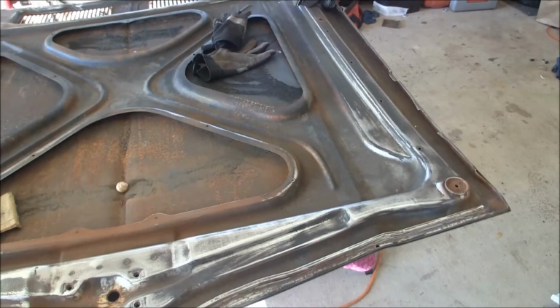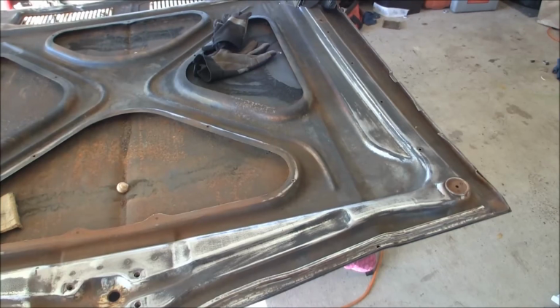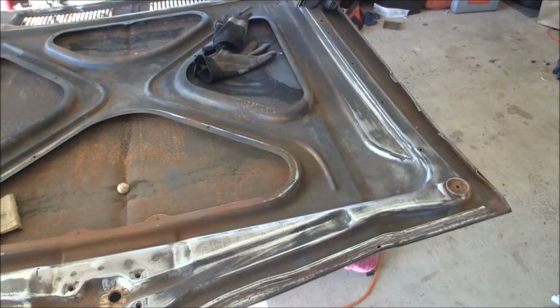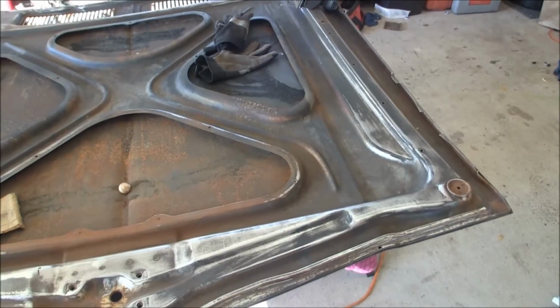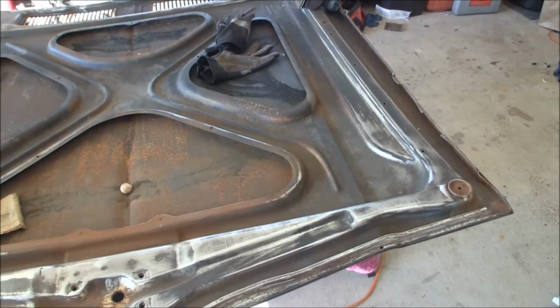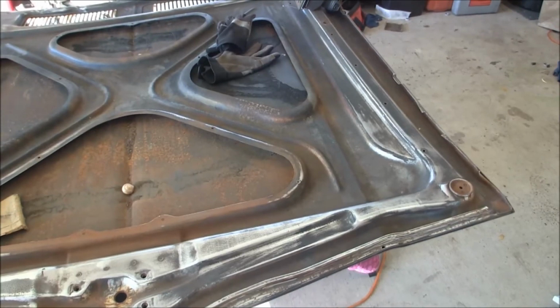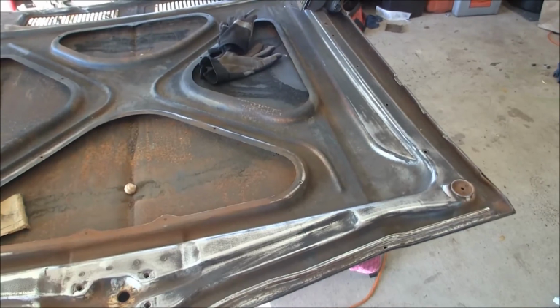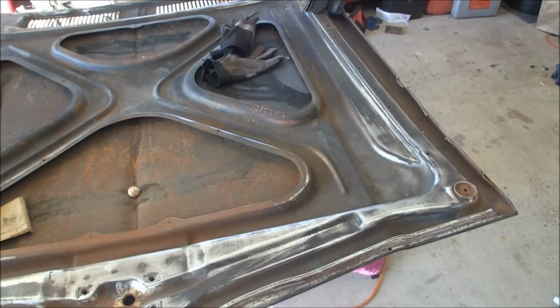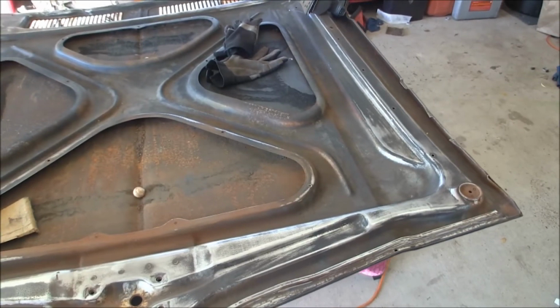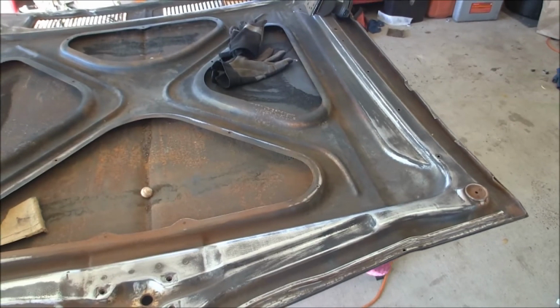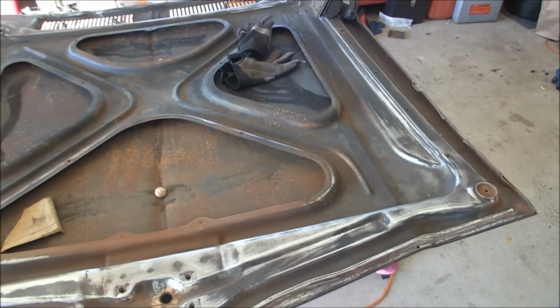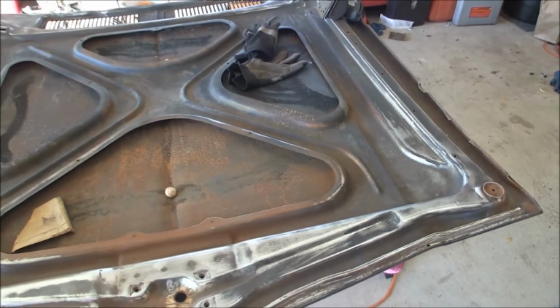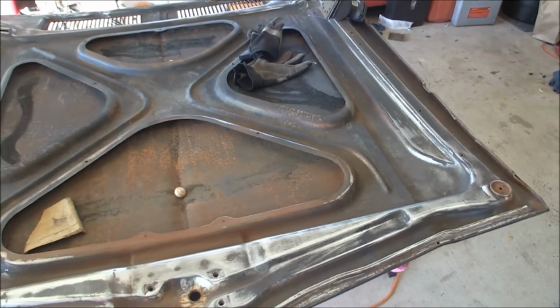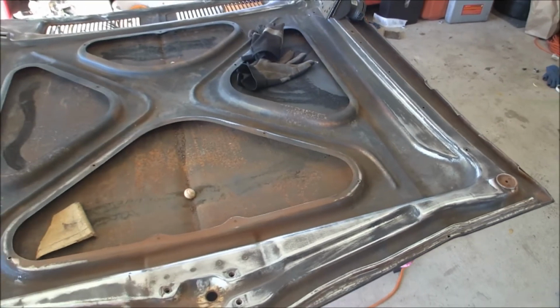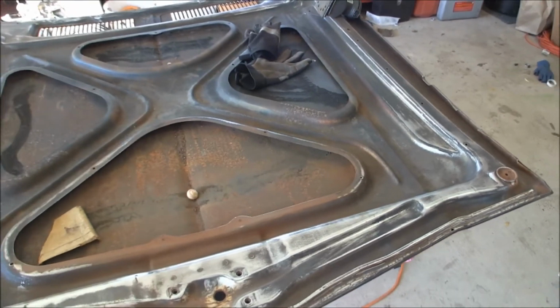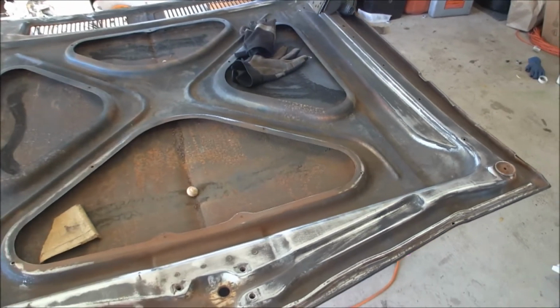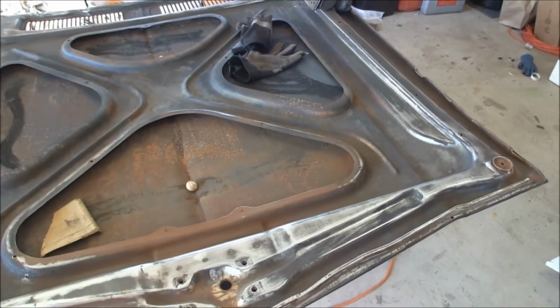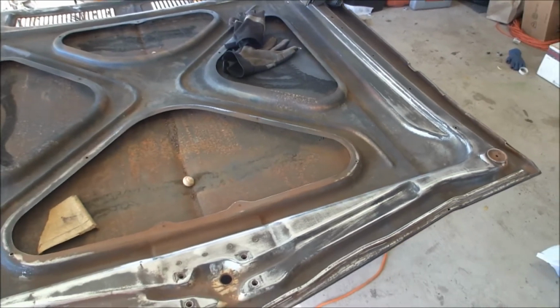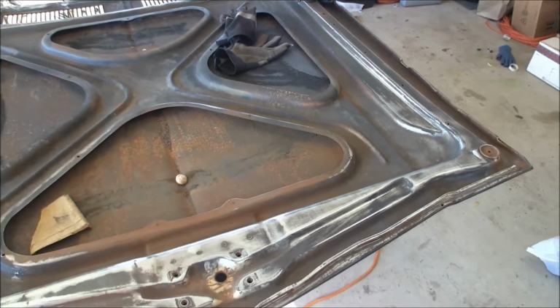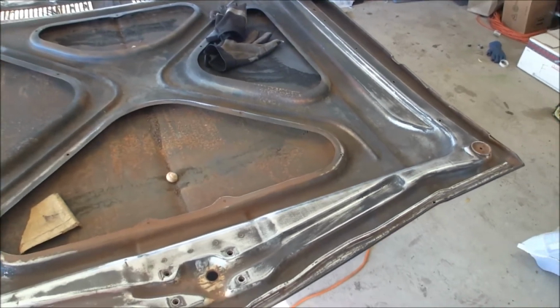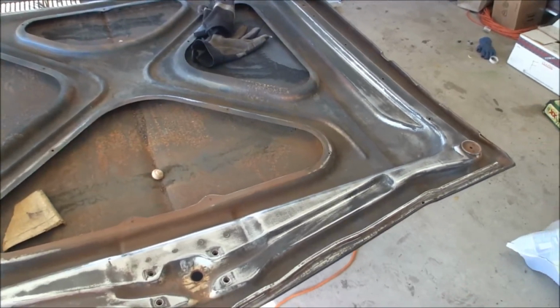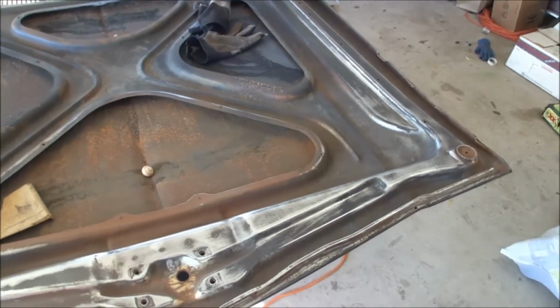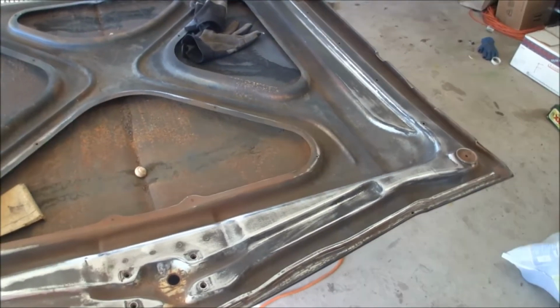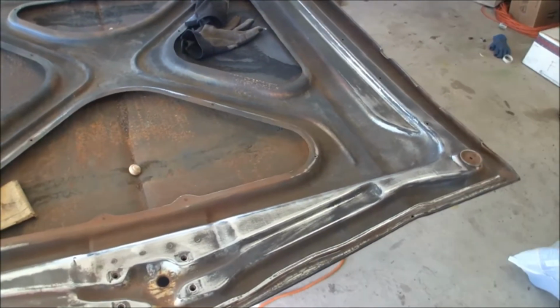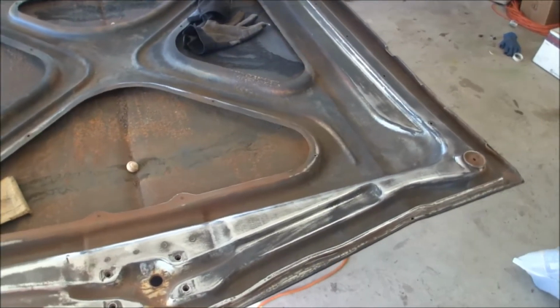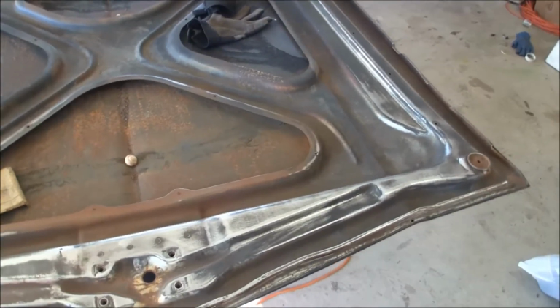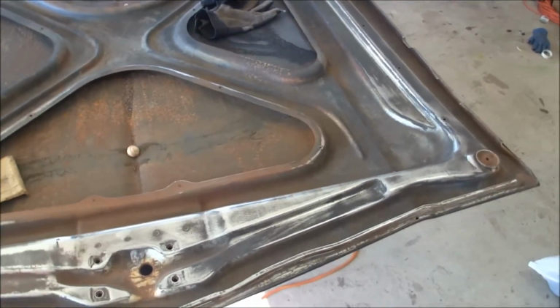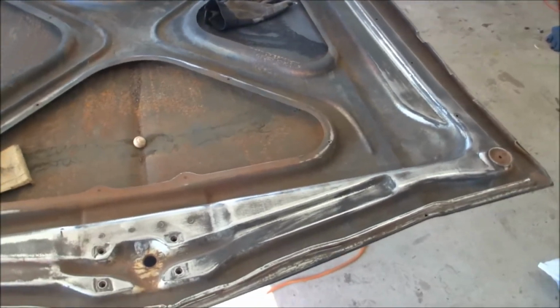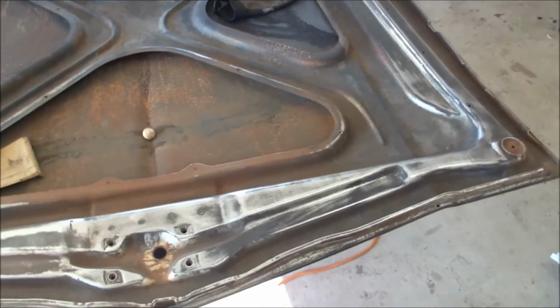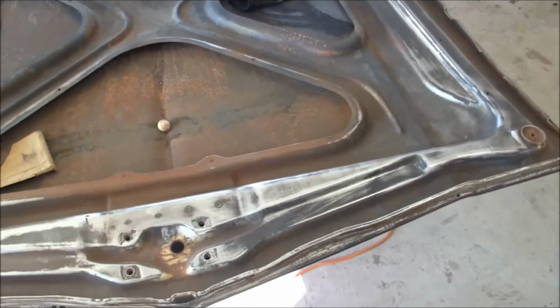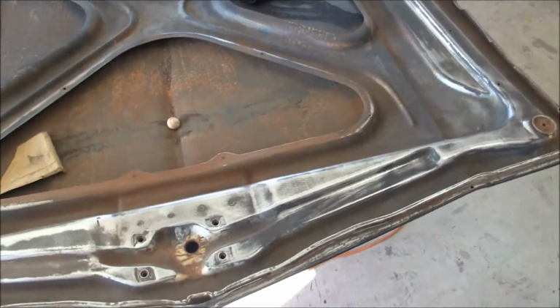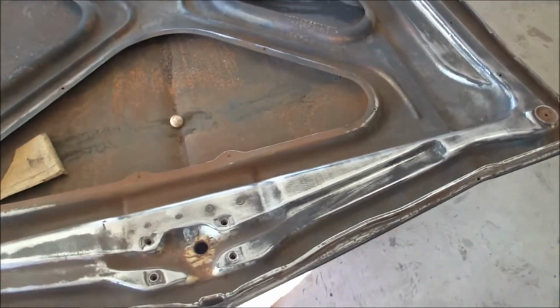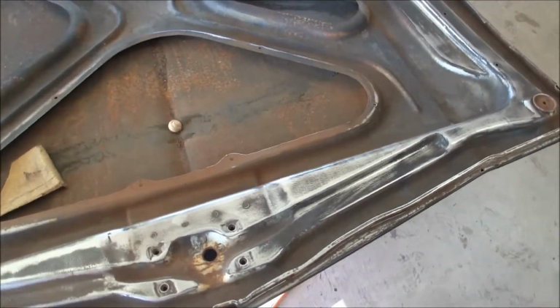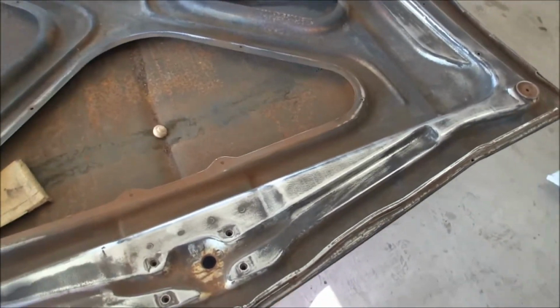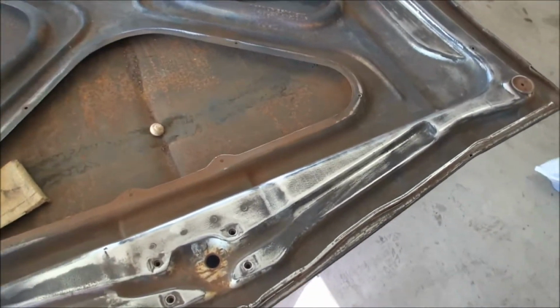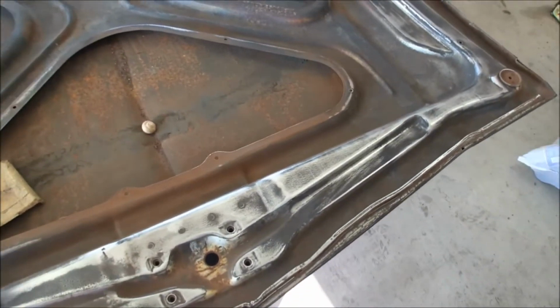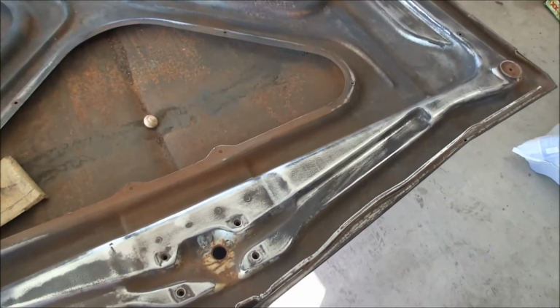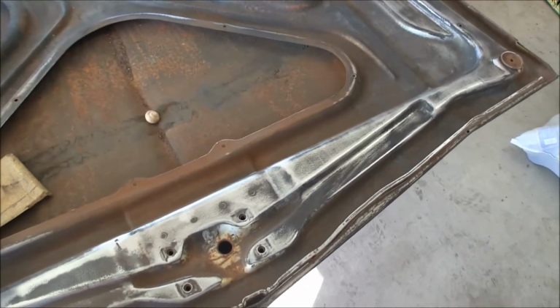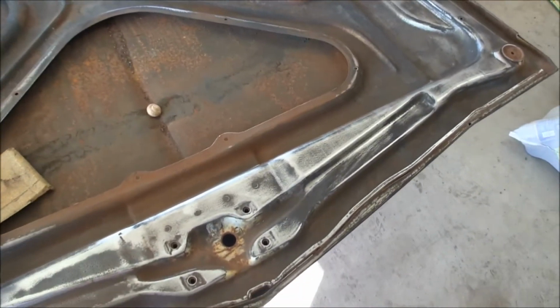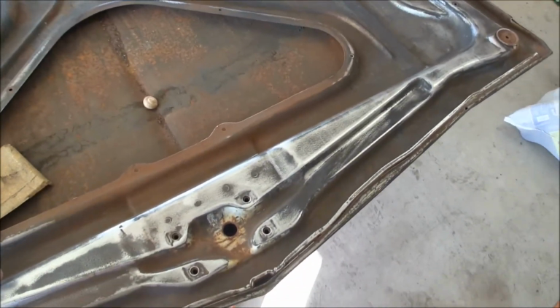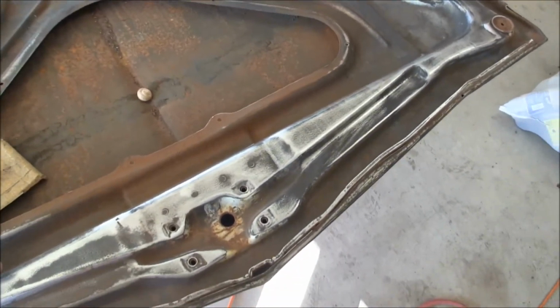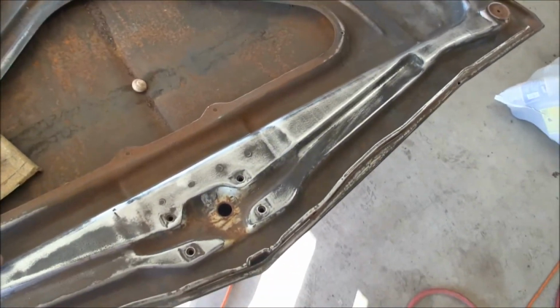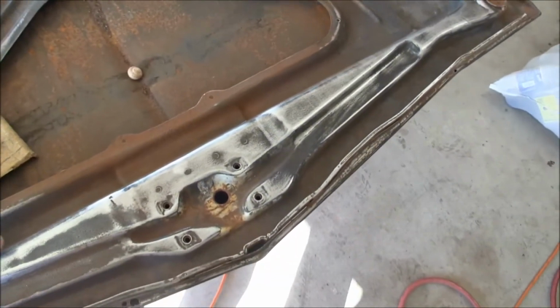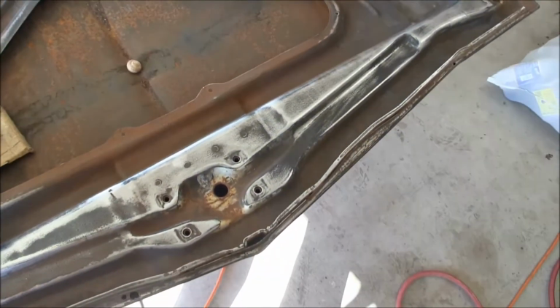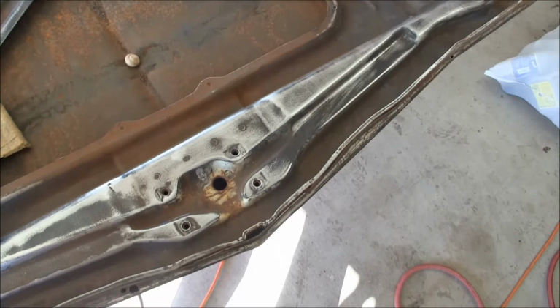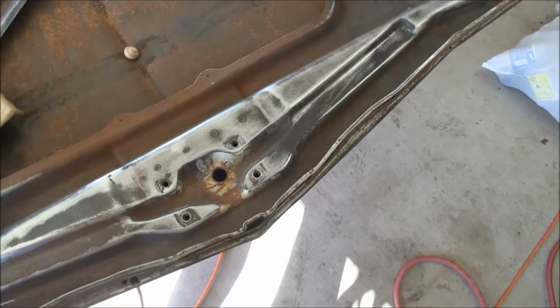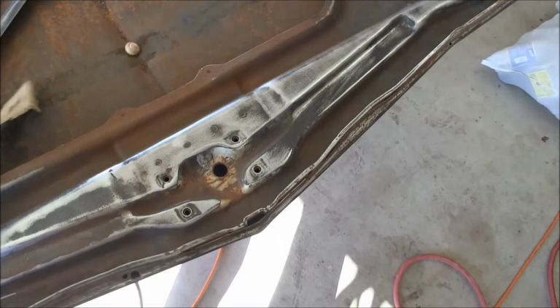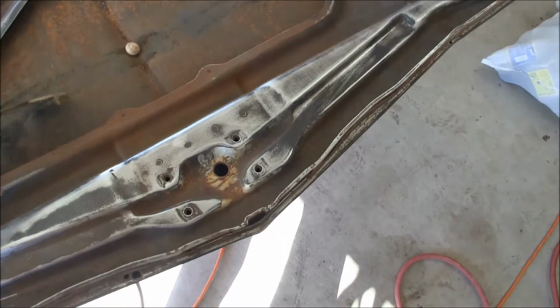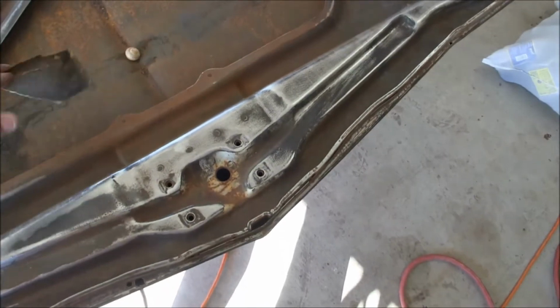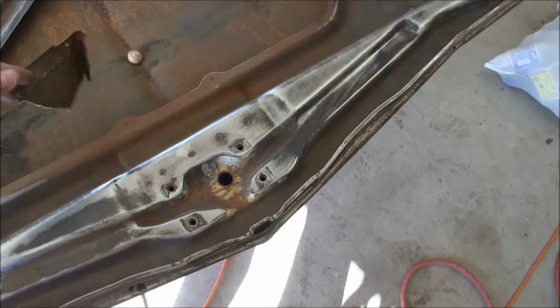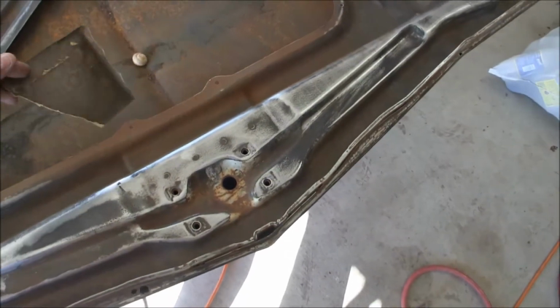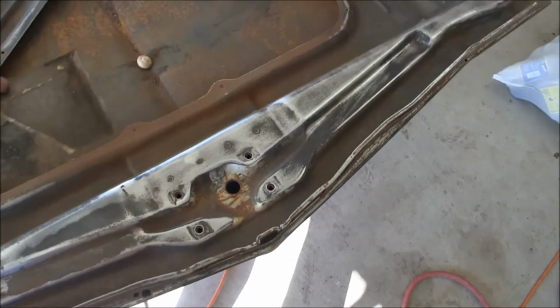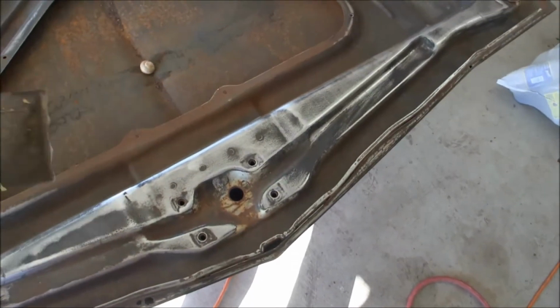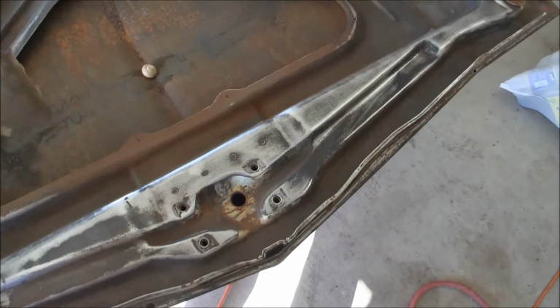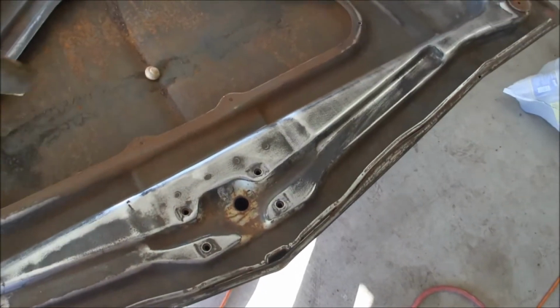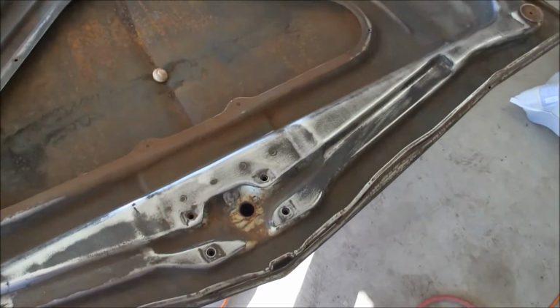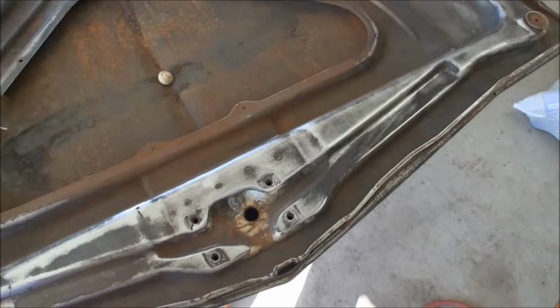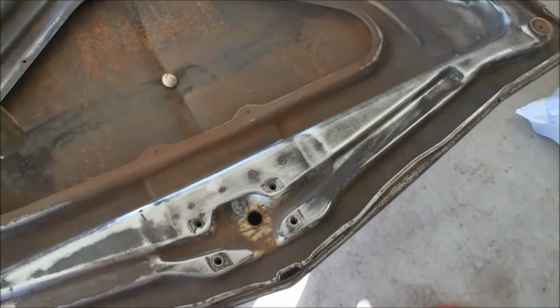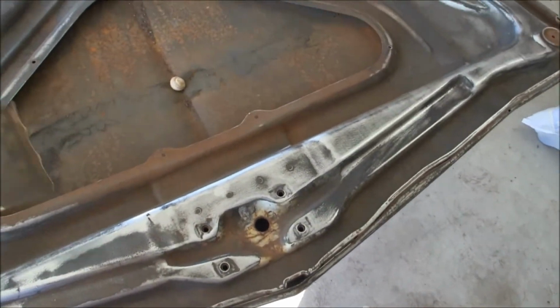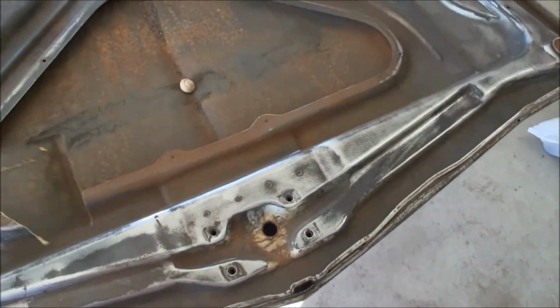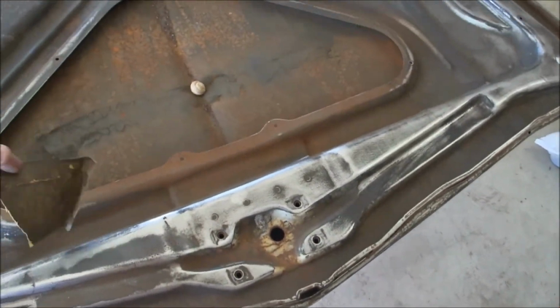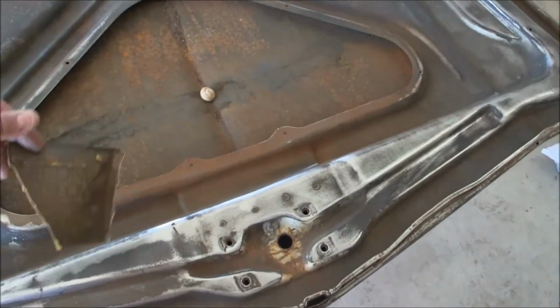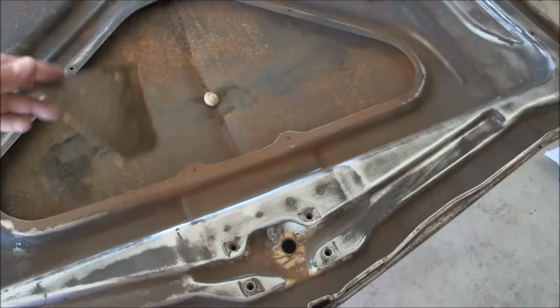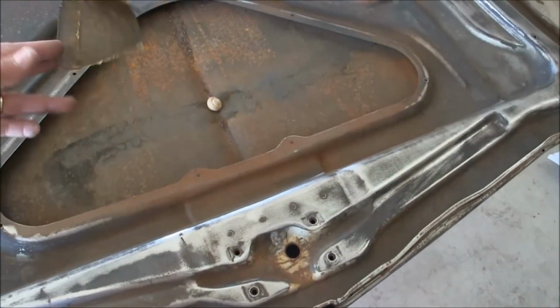Hello YouTube, KT here in the garage doing a little bit of sanding on the inside of the hood.